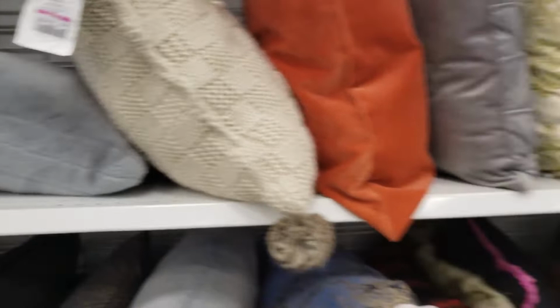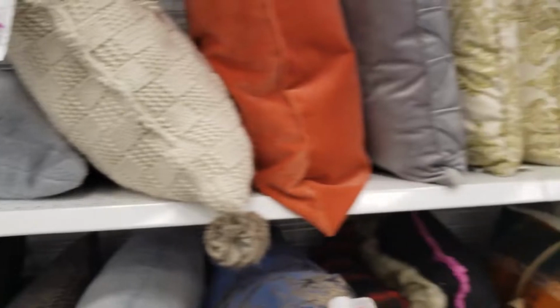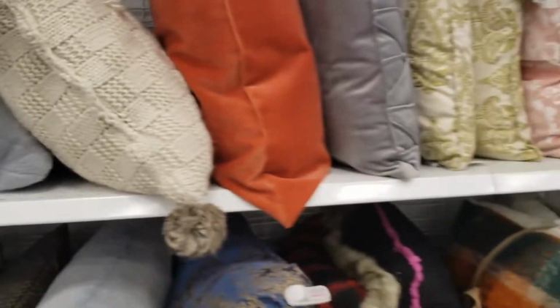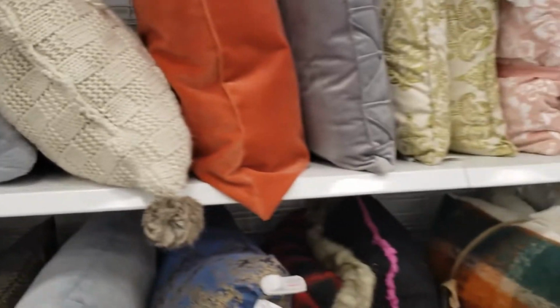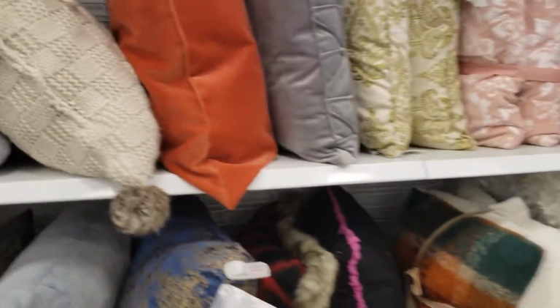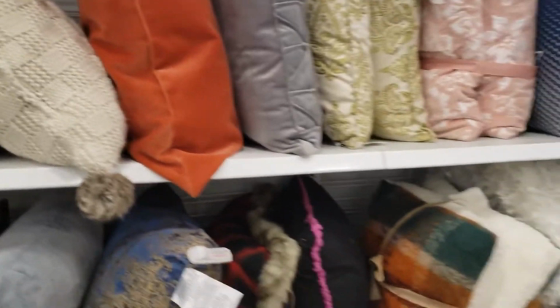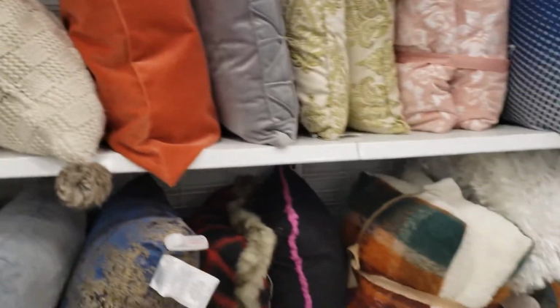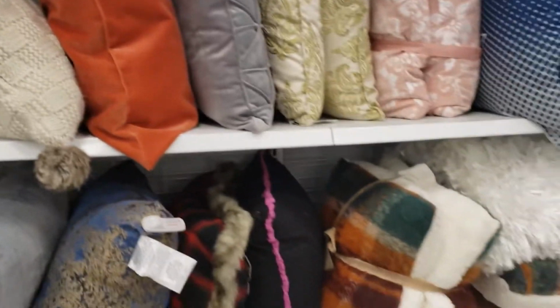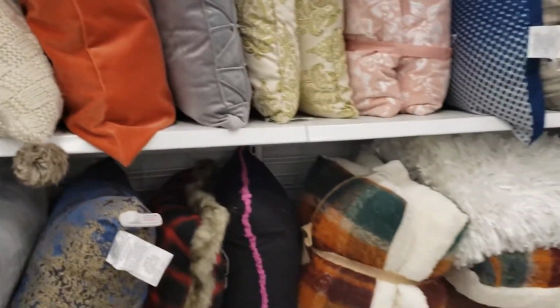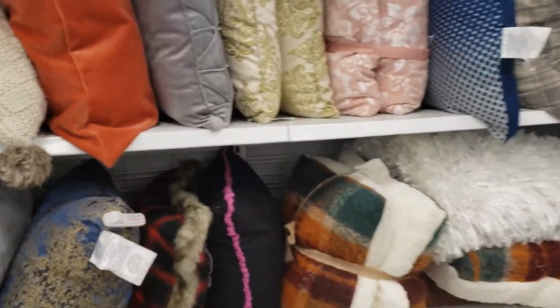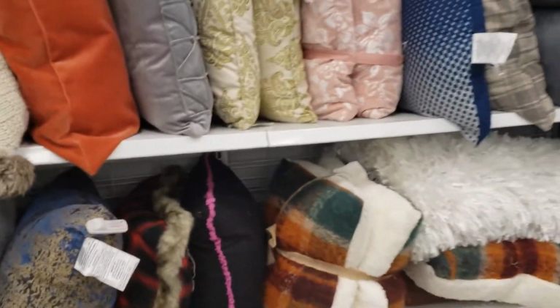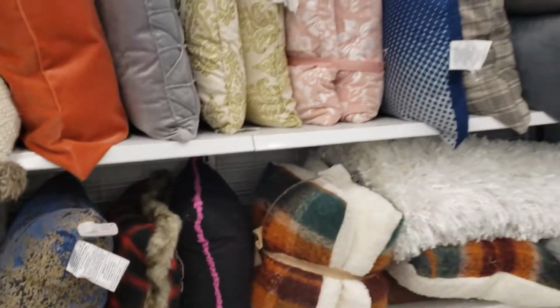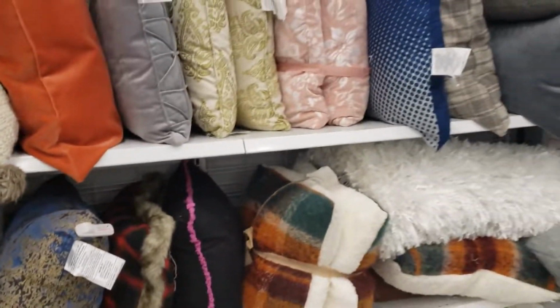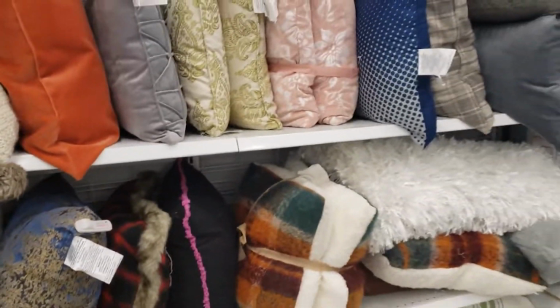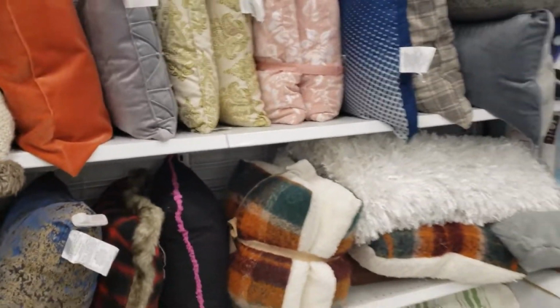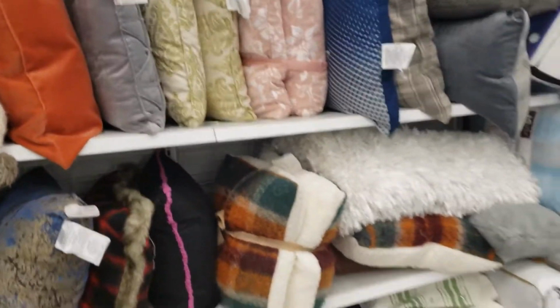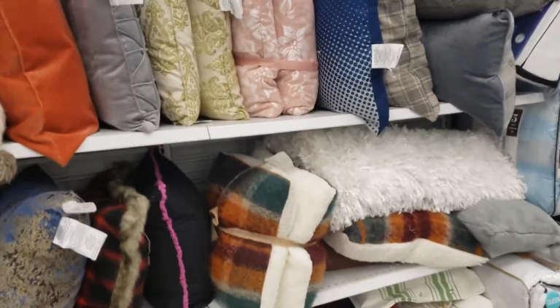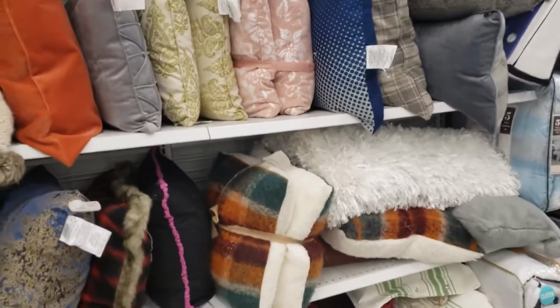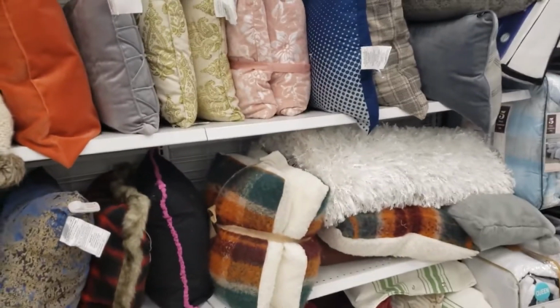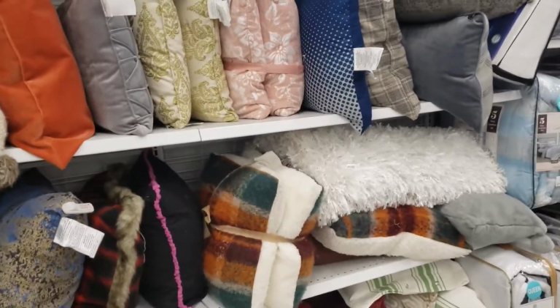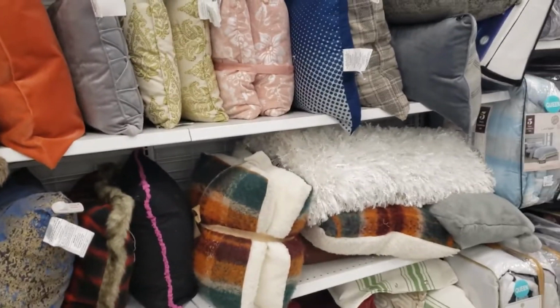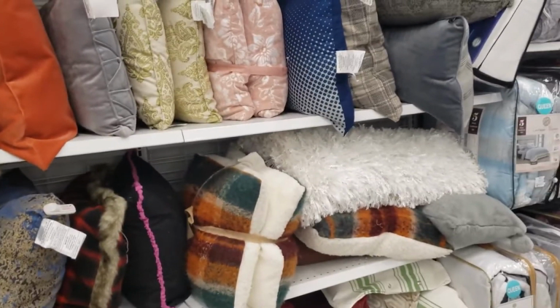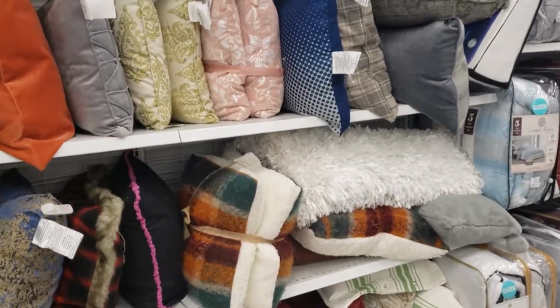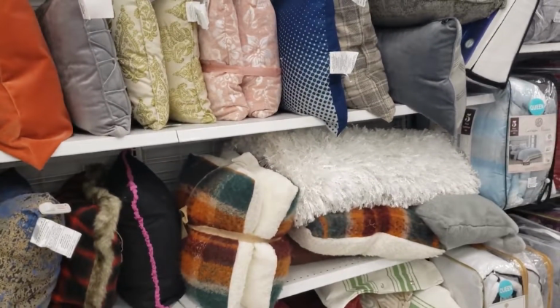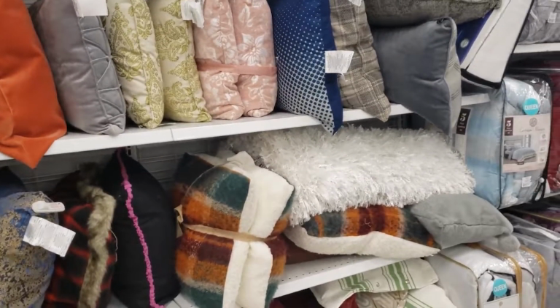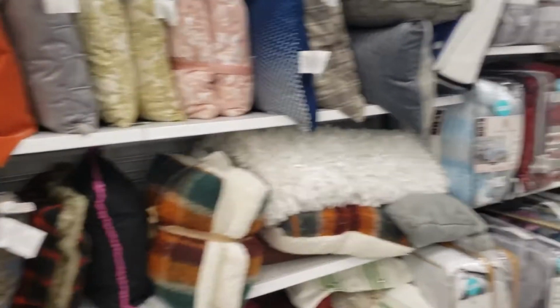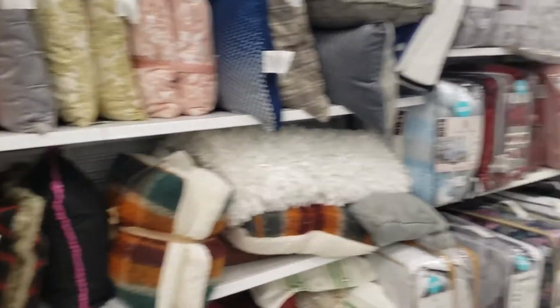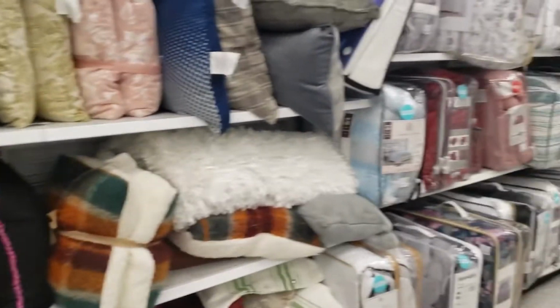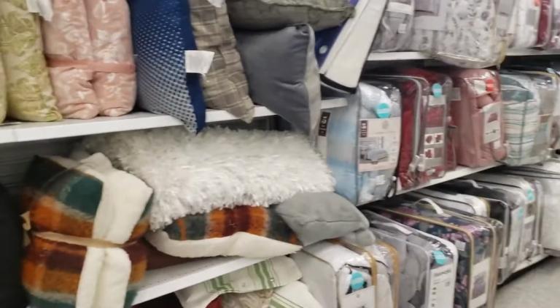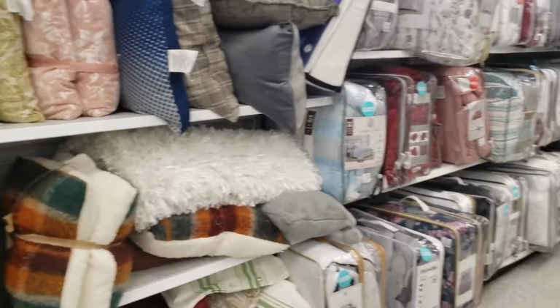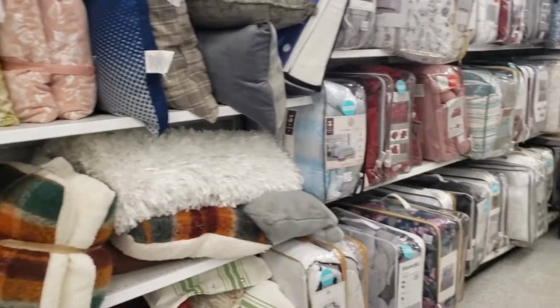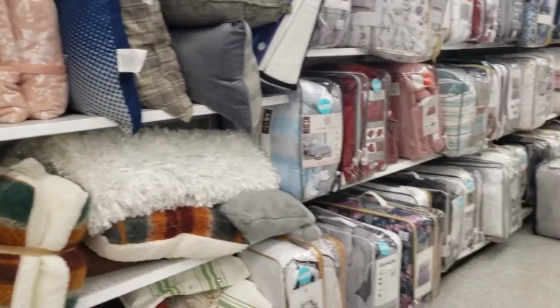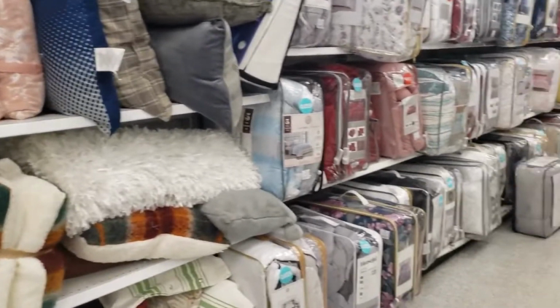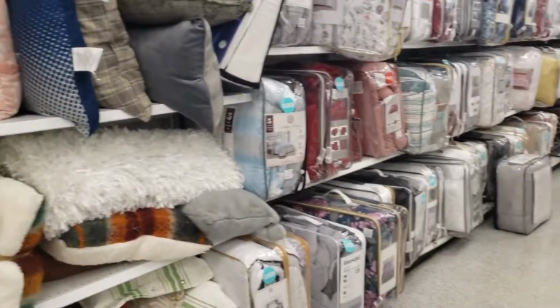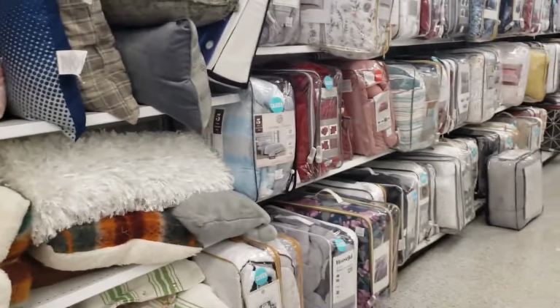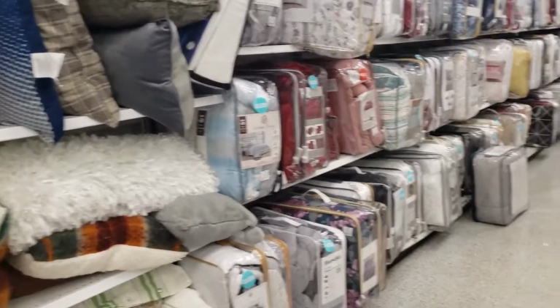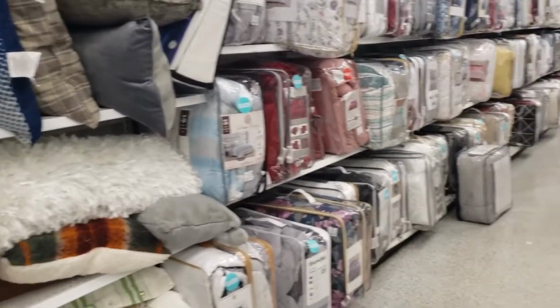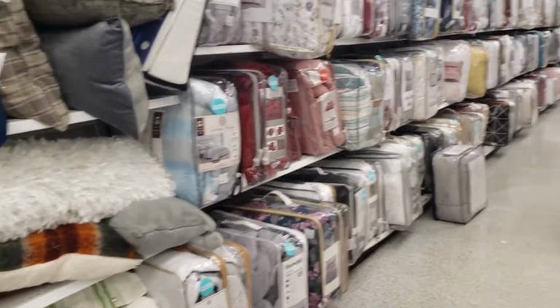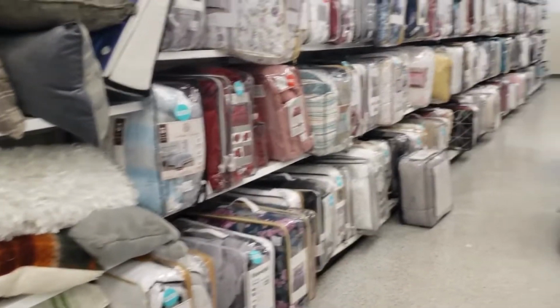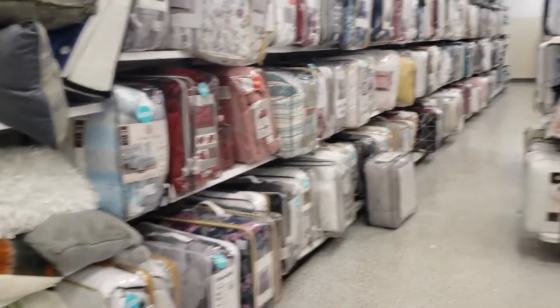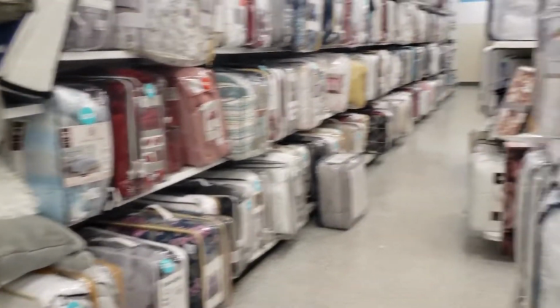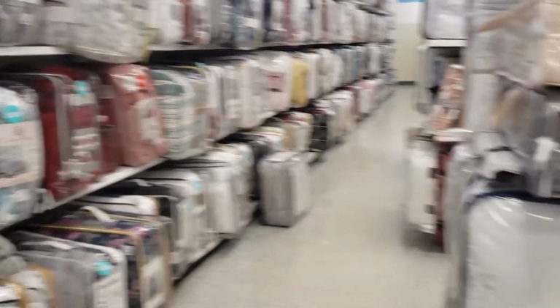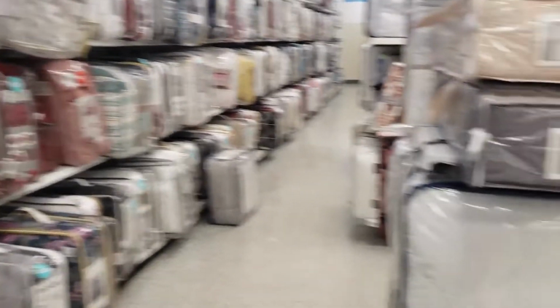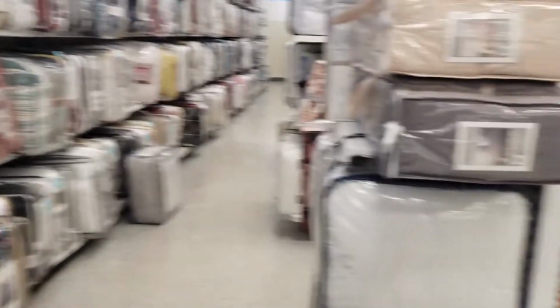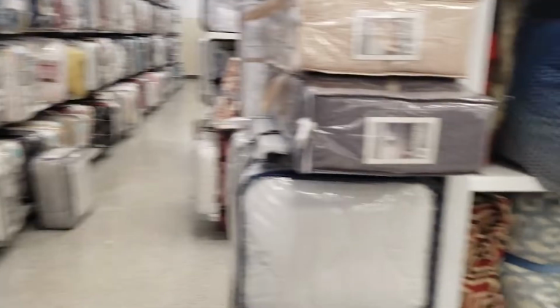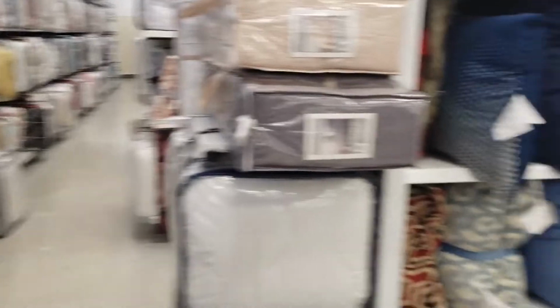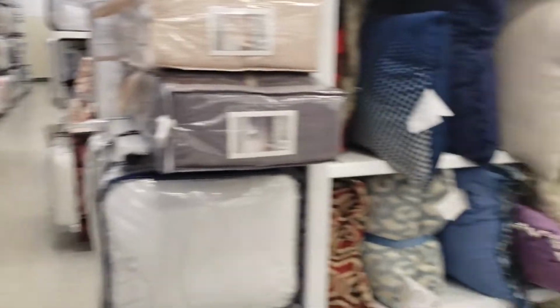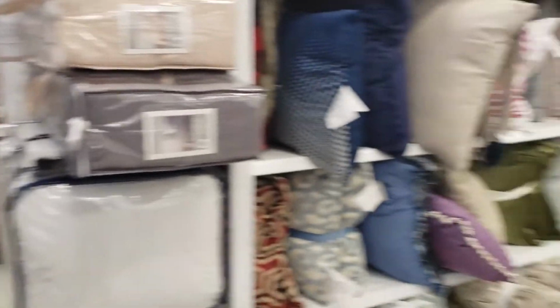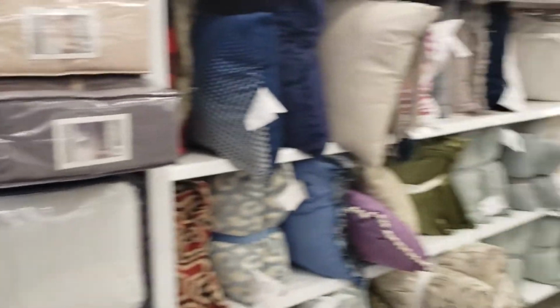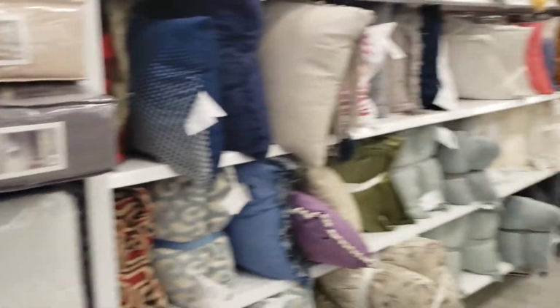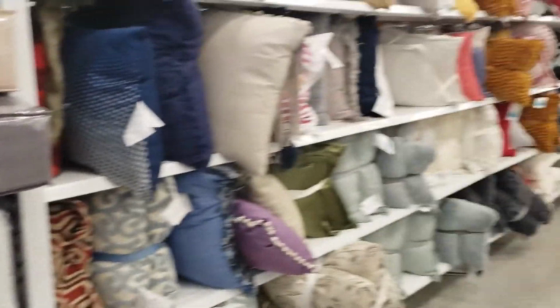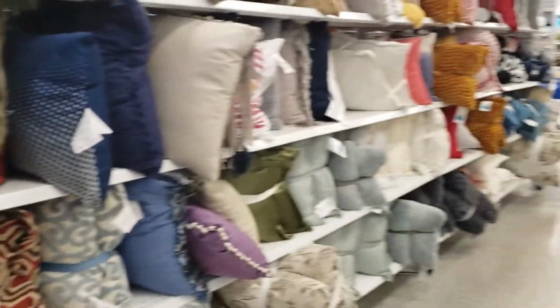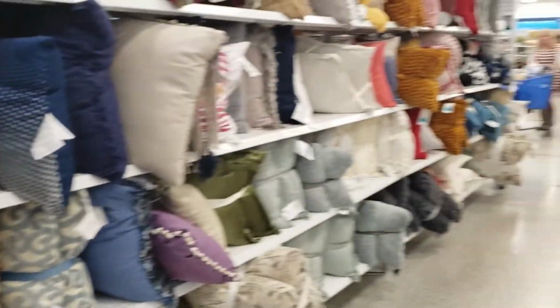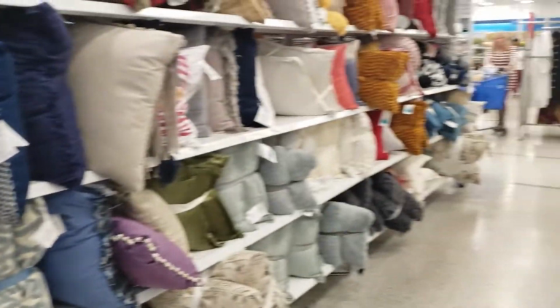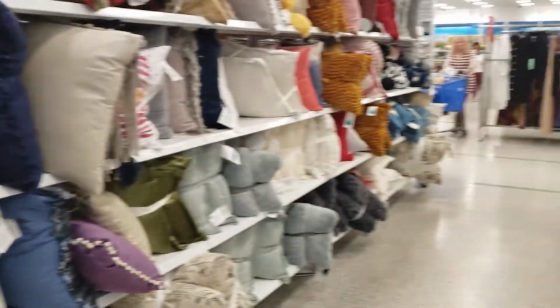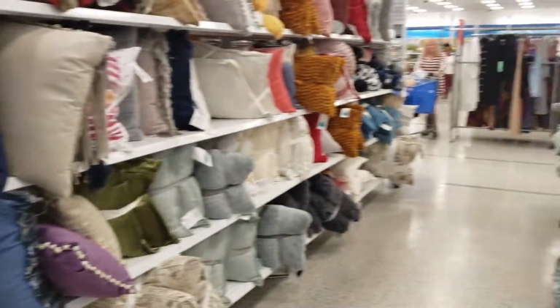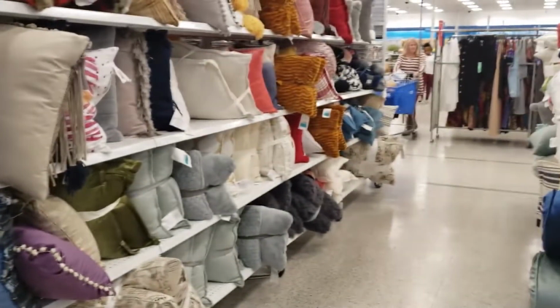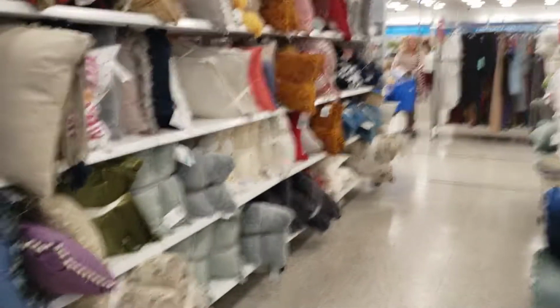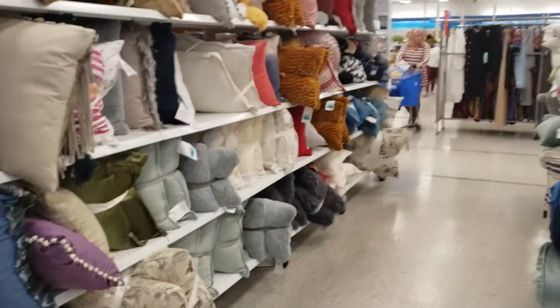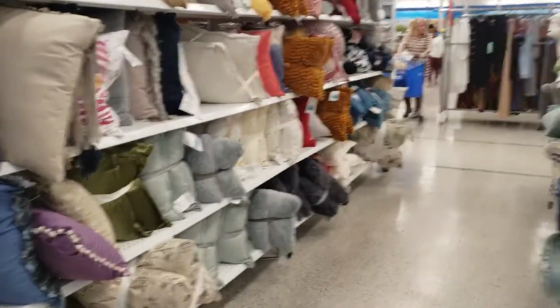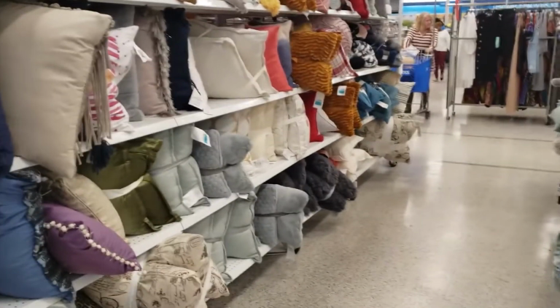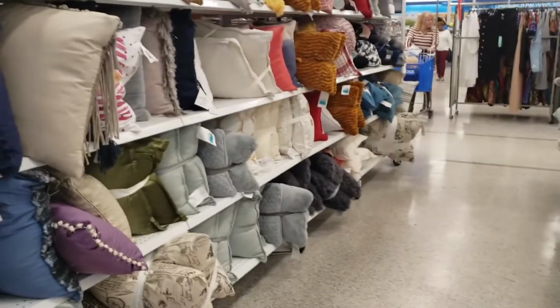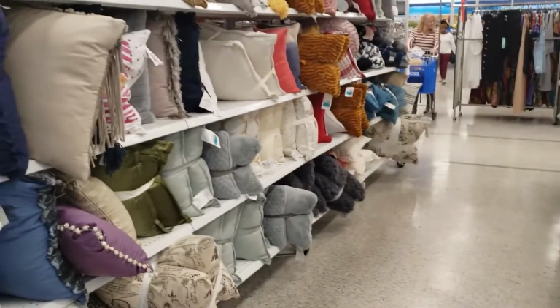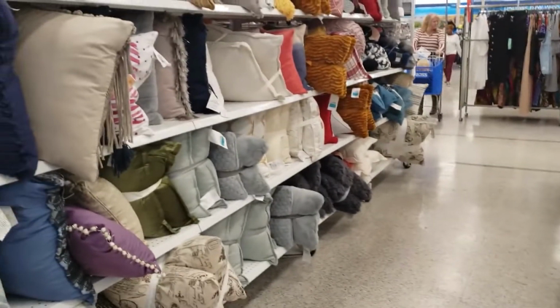If I was looking for pillows right now I'd be grabbing up some of these, but I think I have way too many pillows in my house.